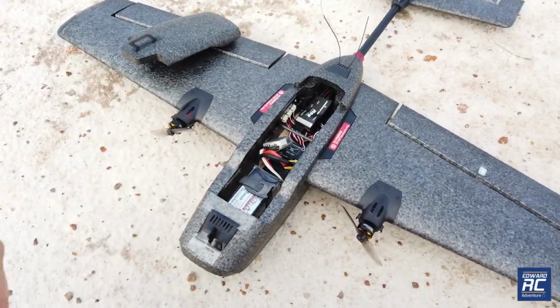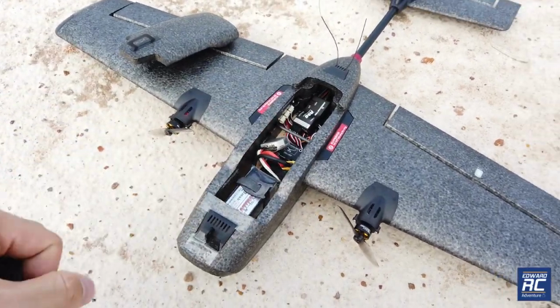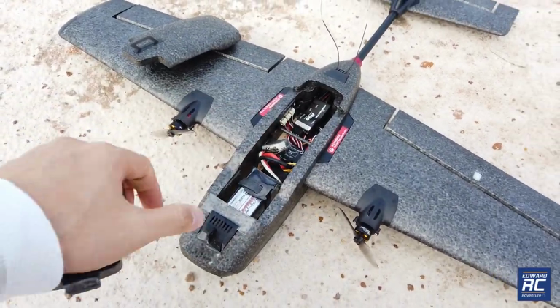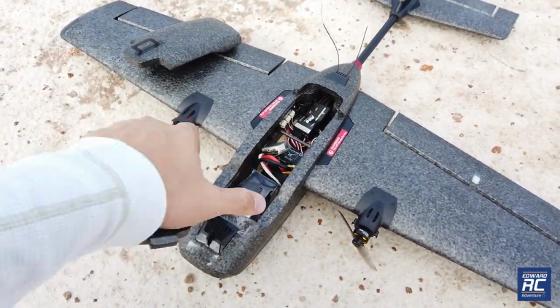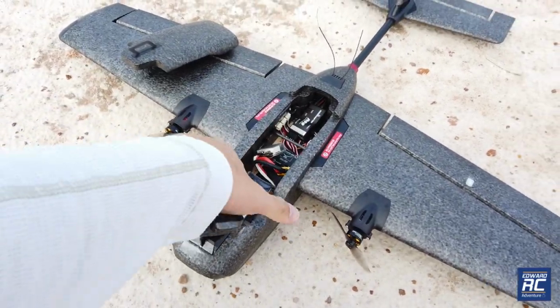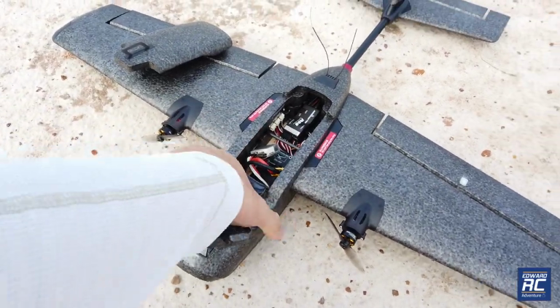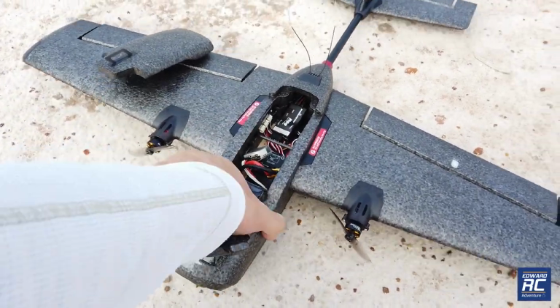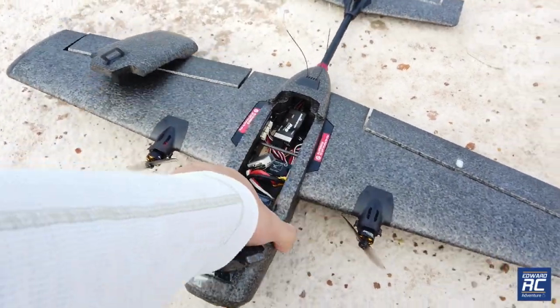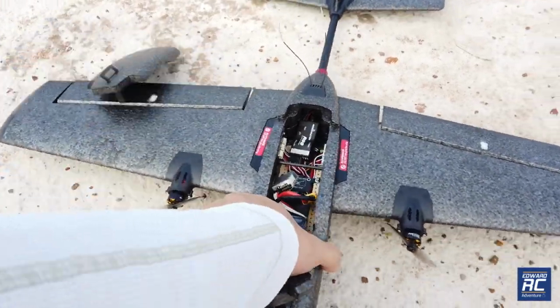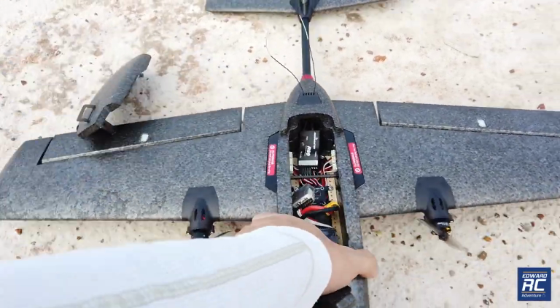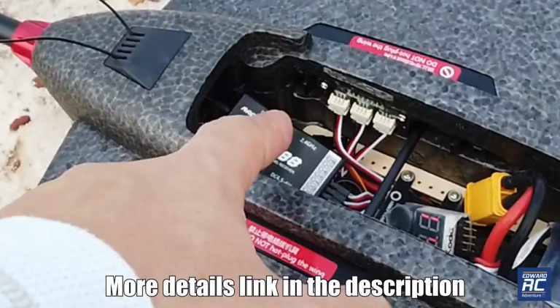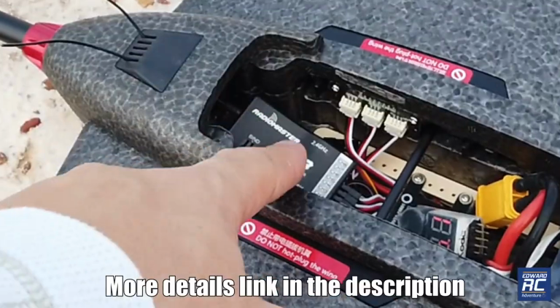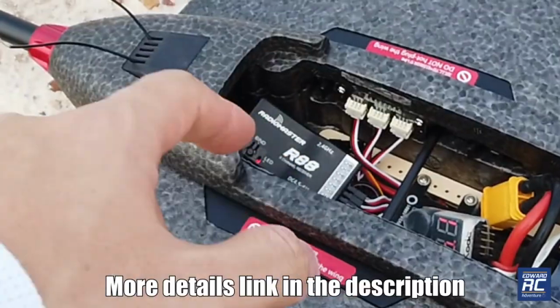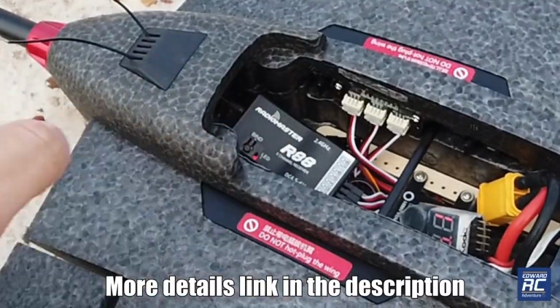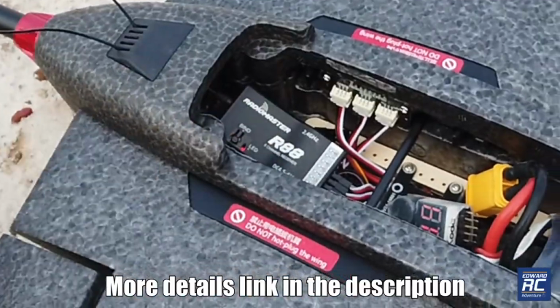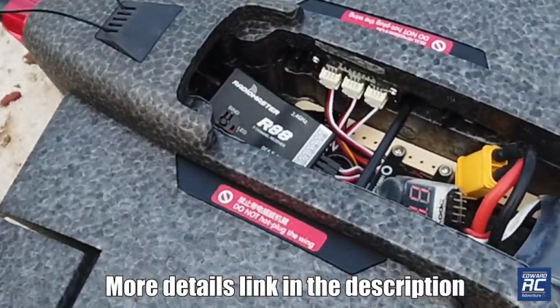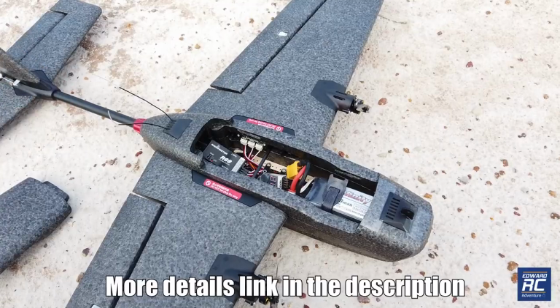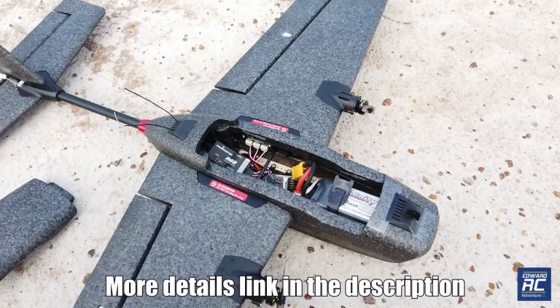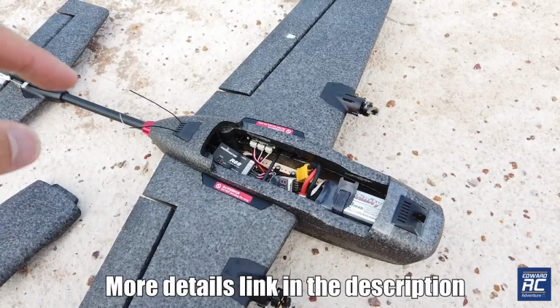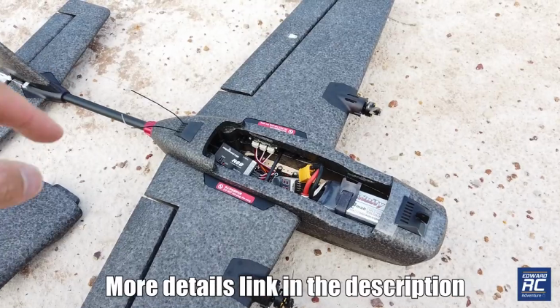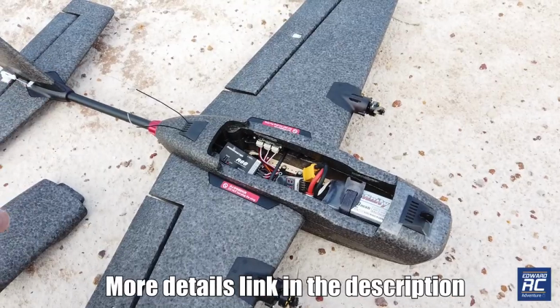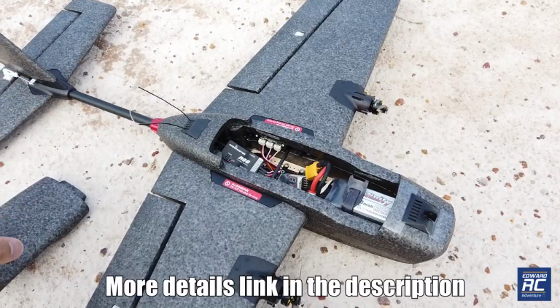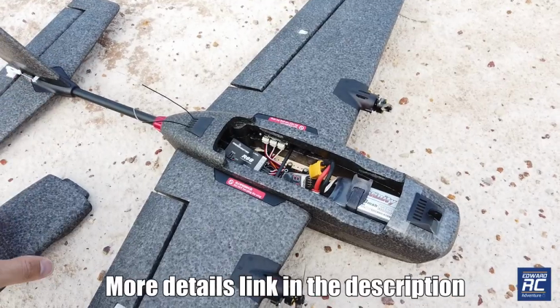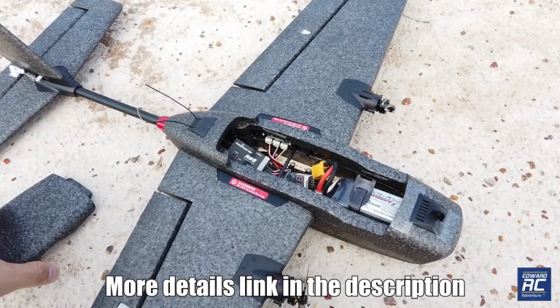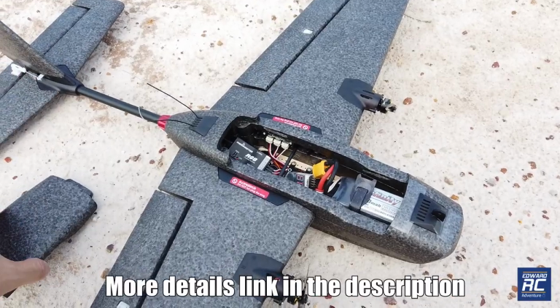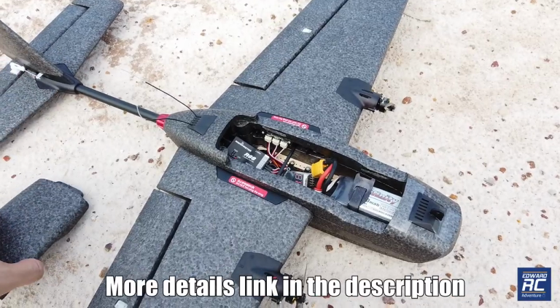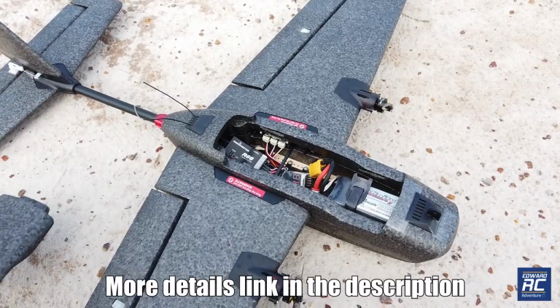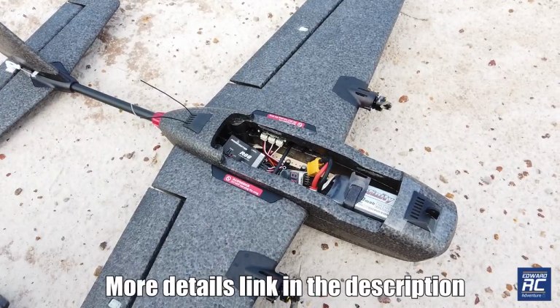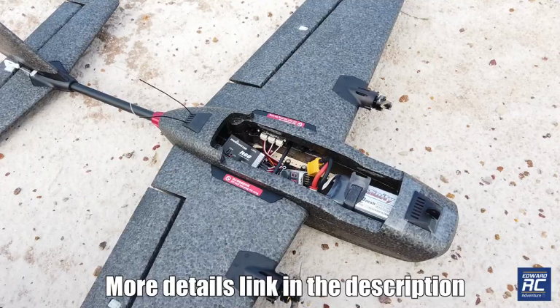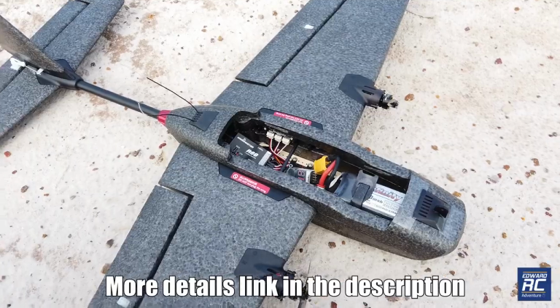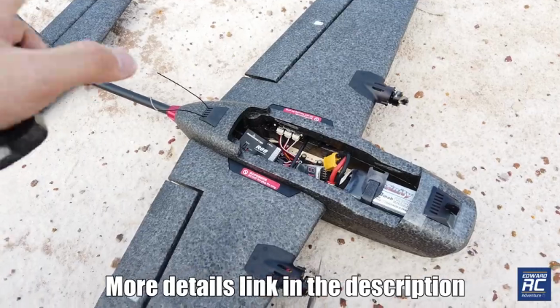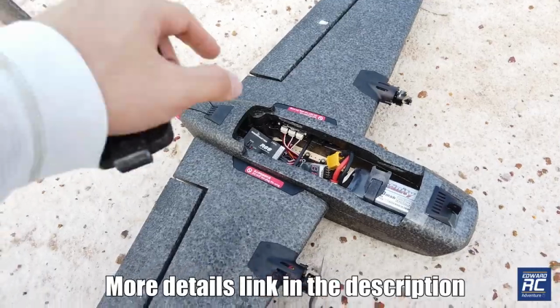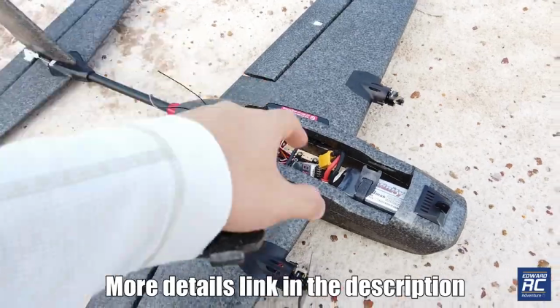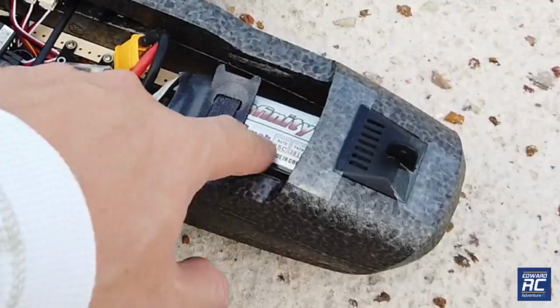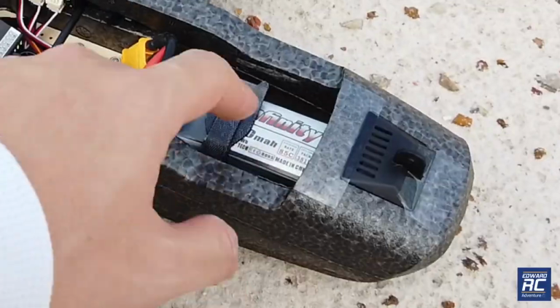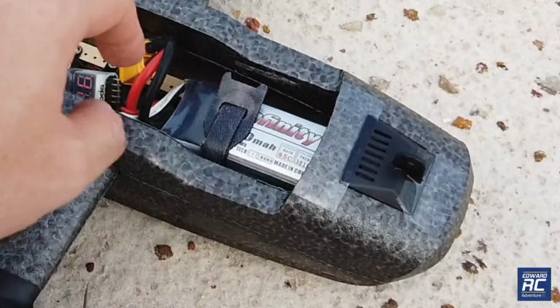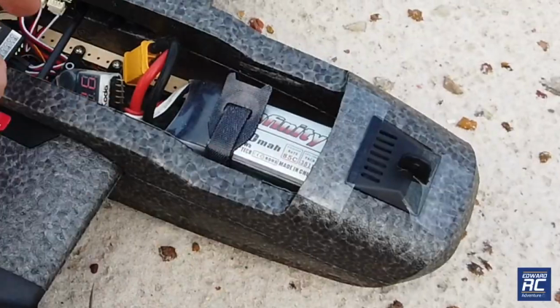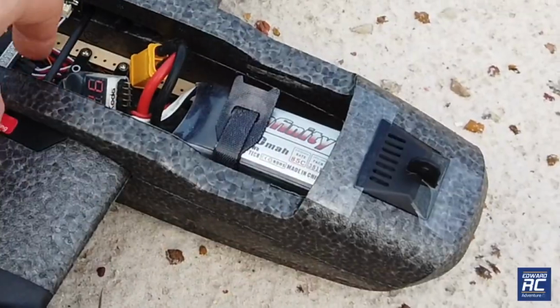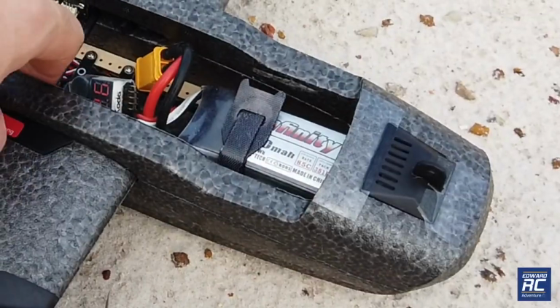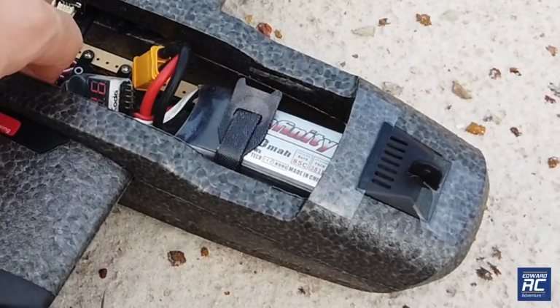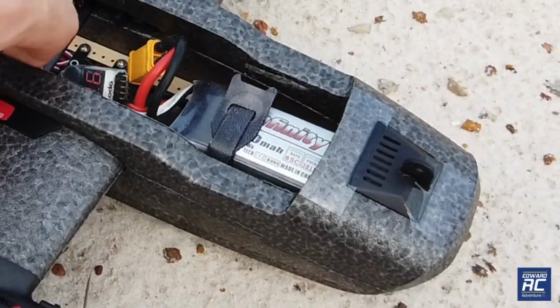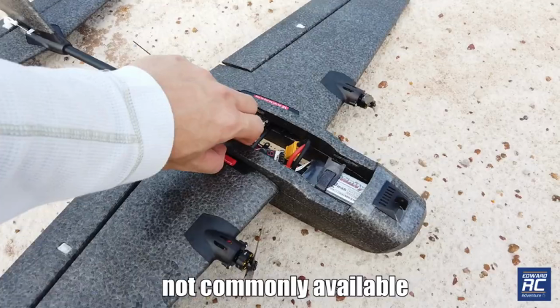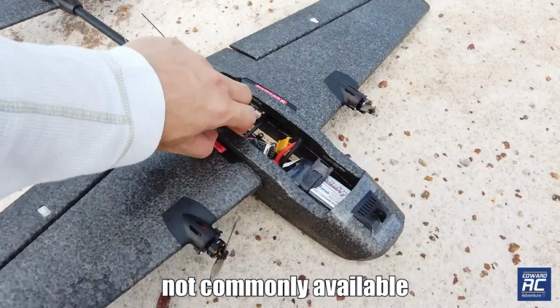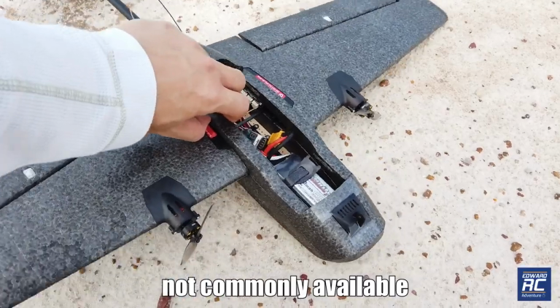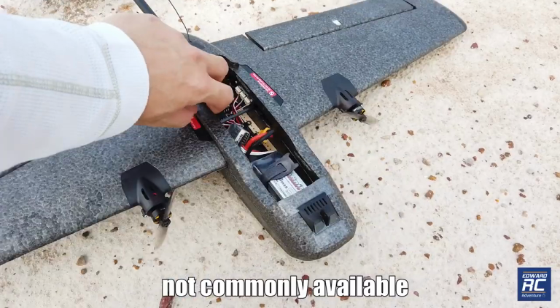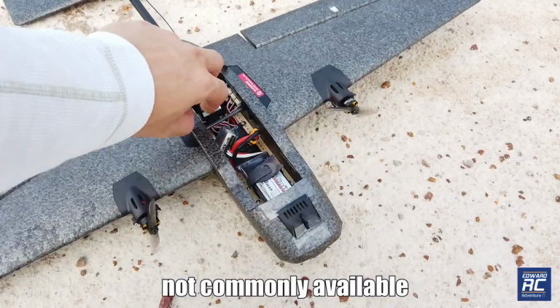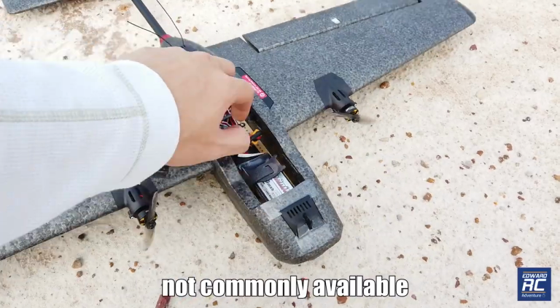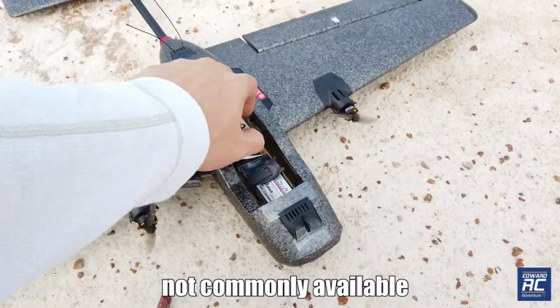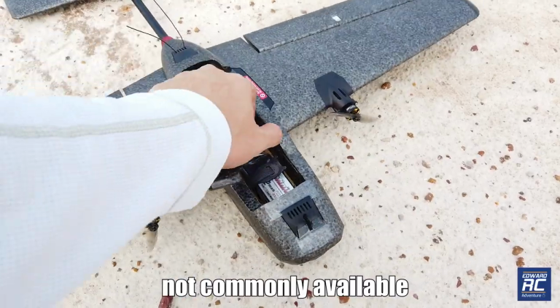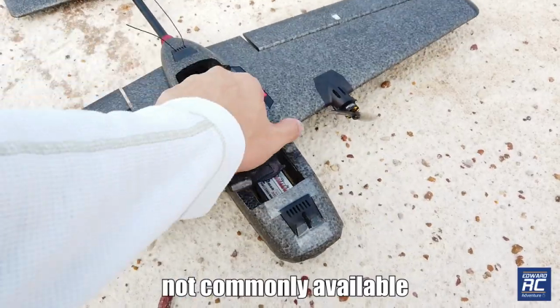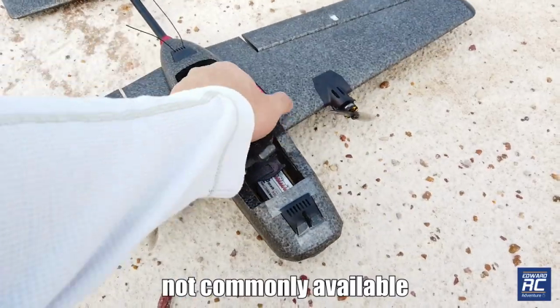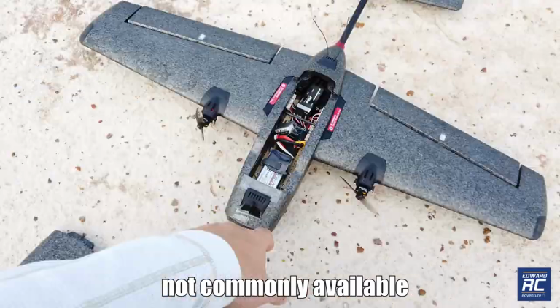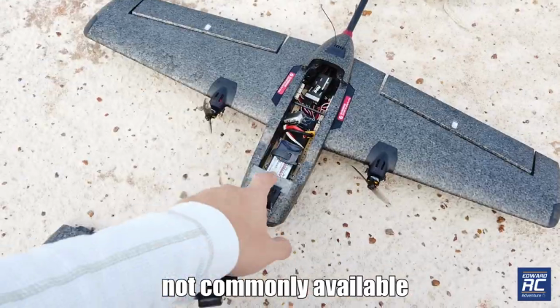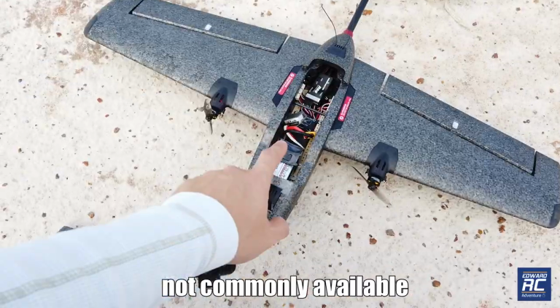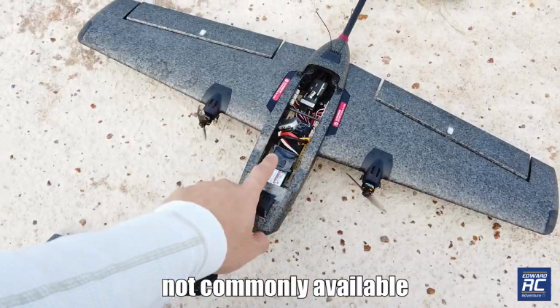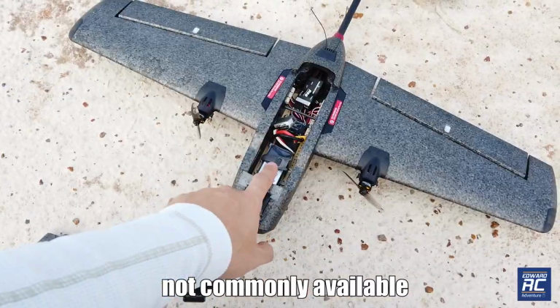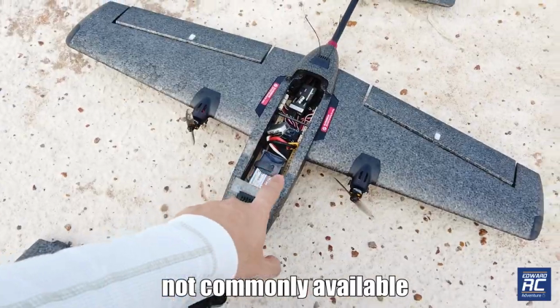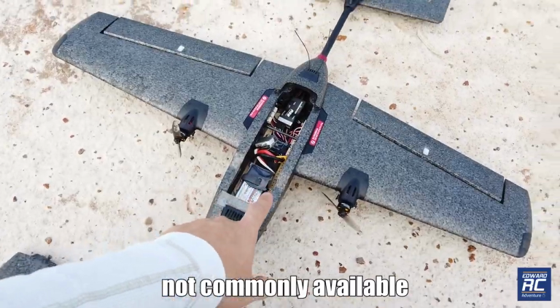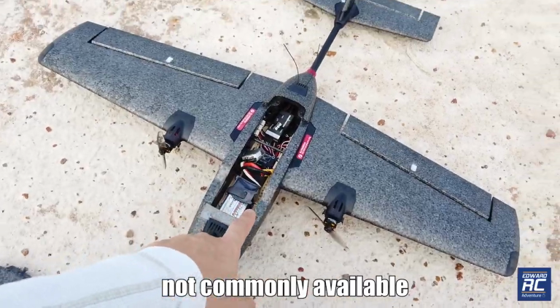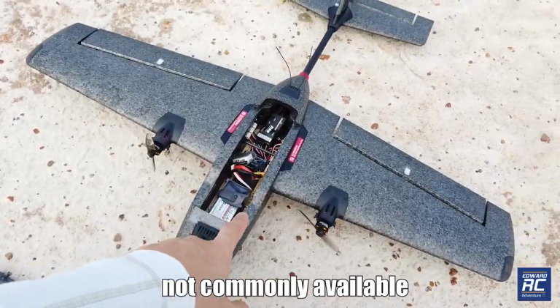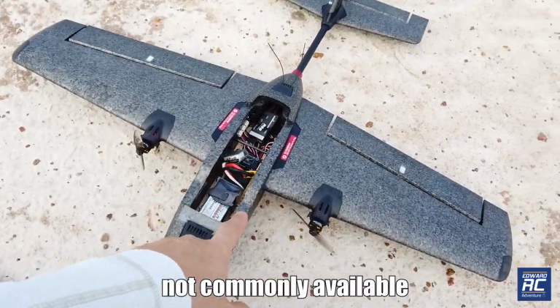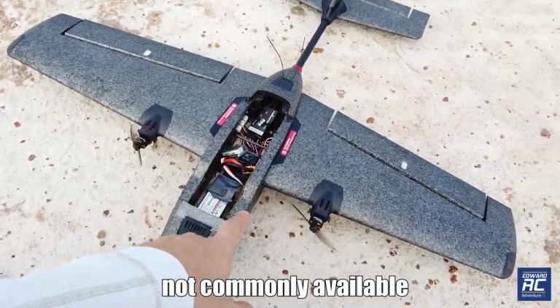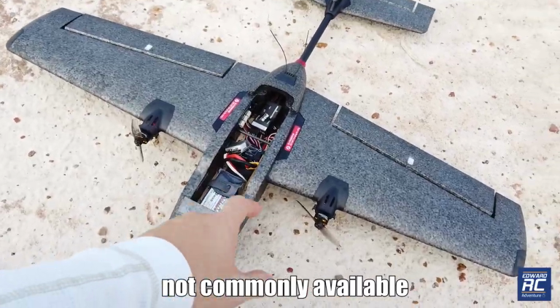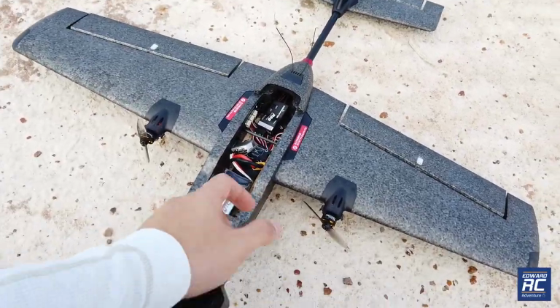It's a RadioMaster R88. You can check out the link in the description on where you can get it. Infinity battery — really good review on it, but not available everywhere.